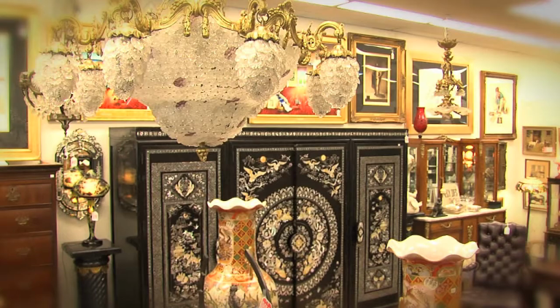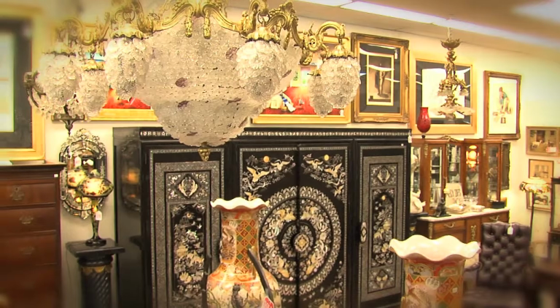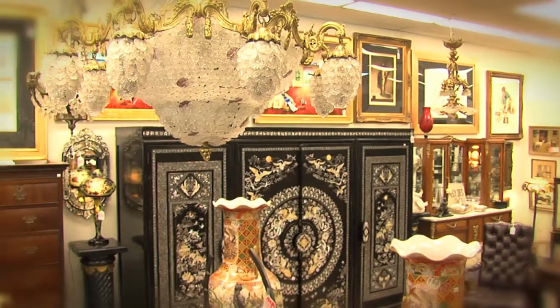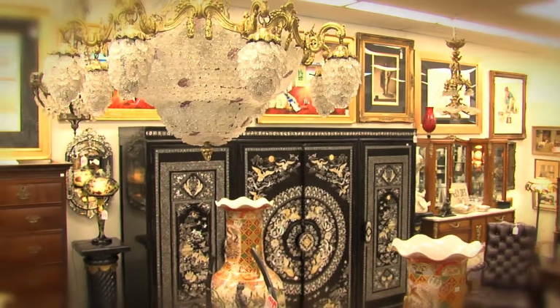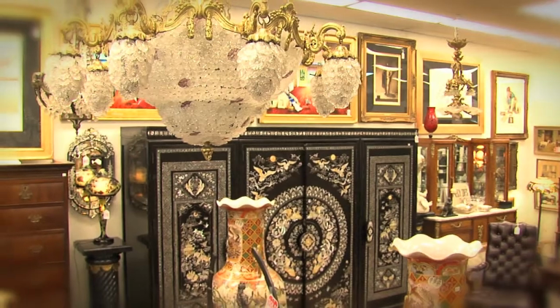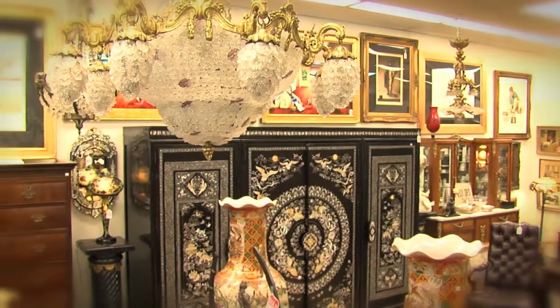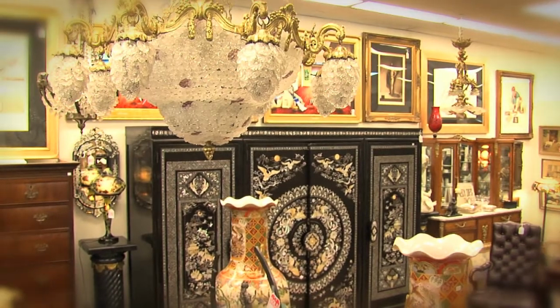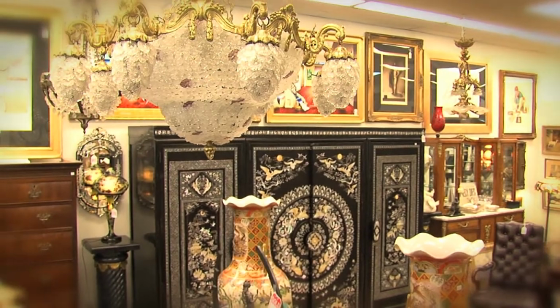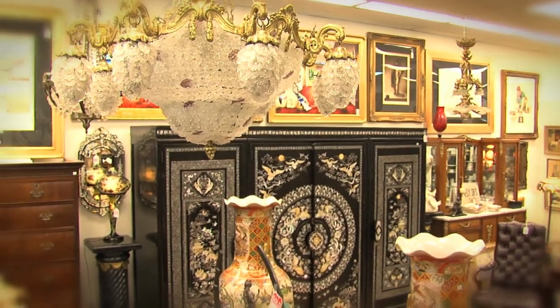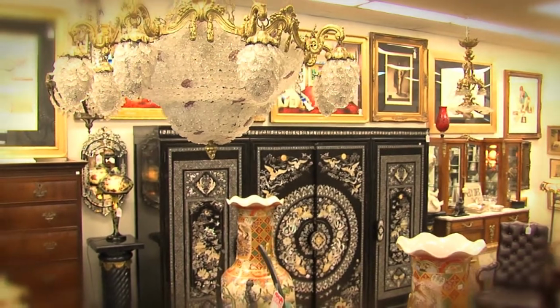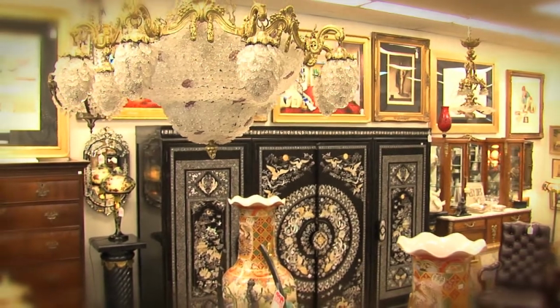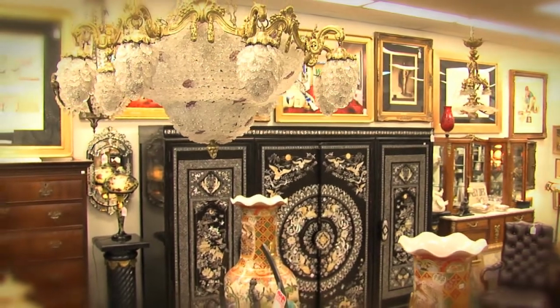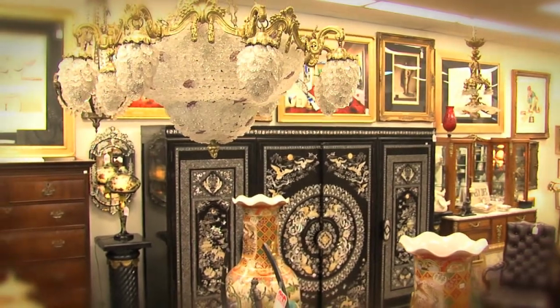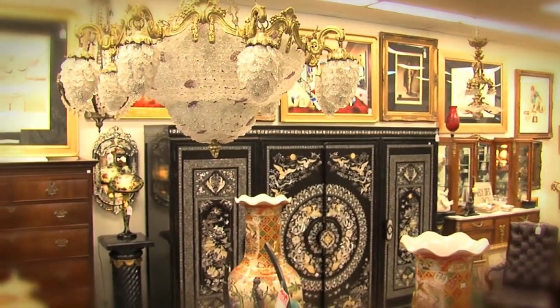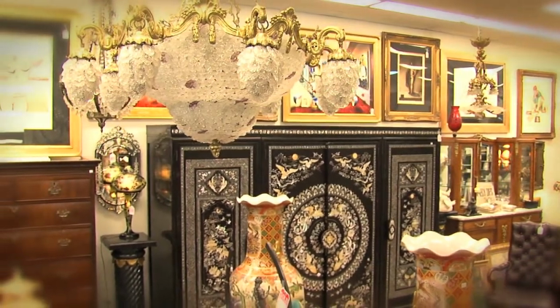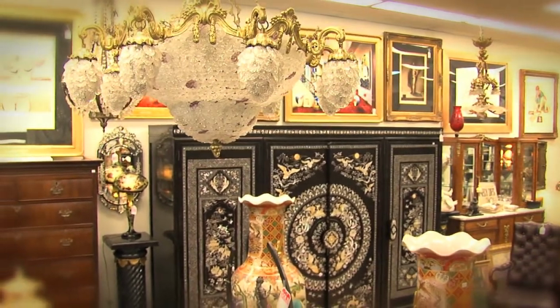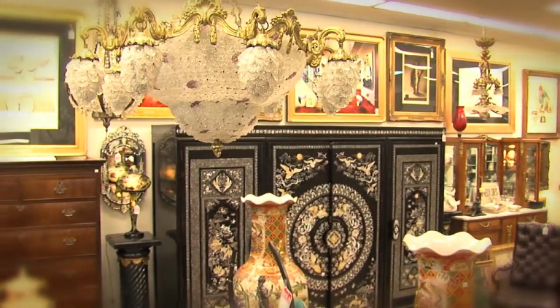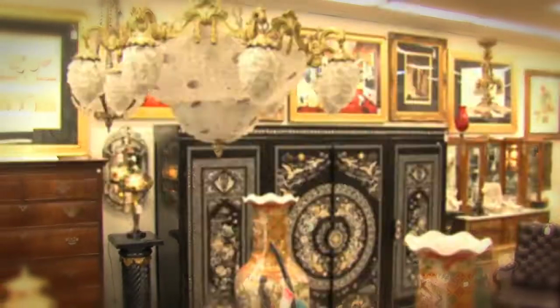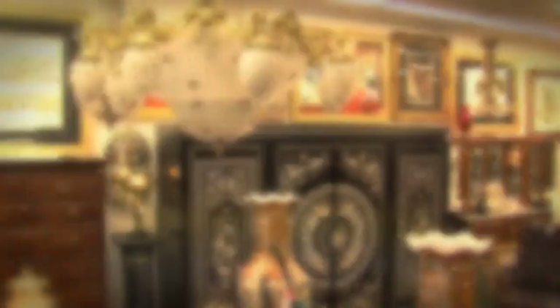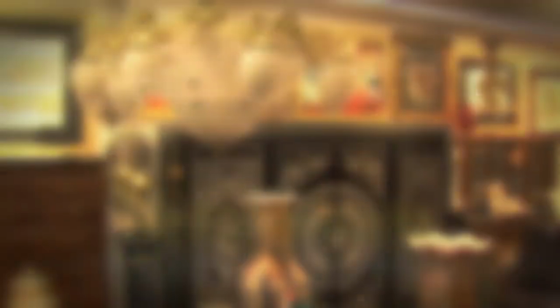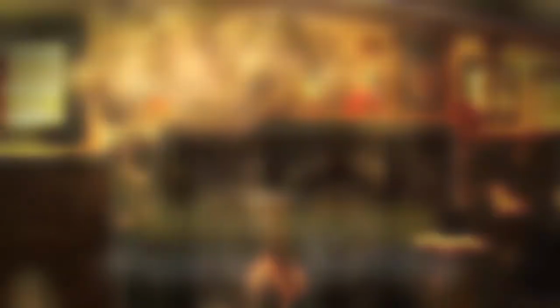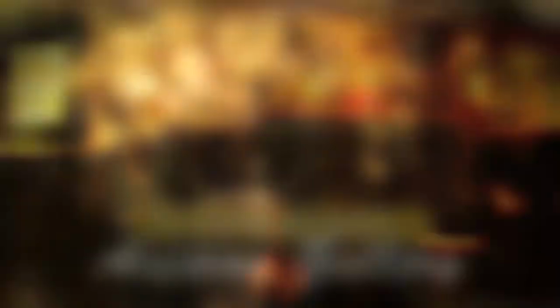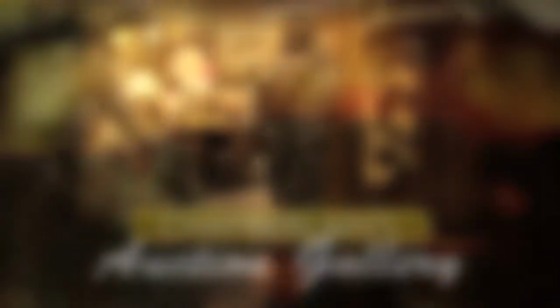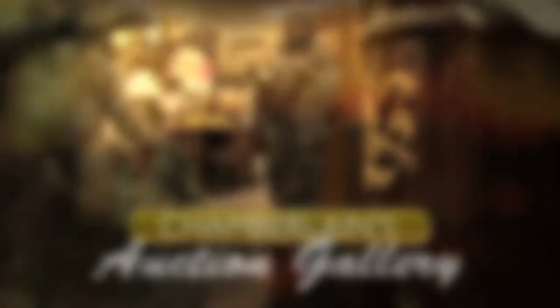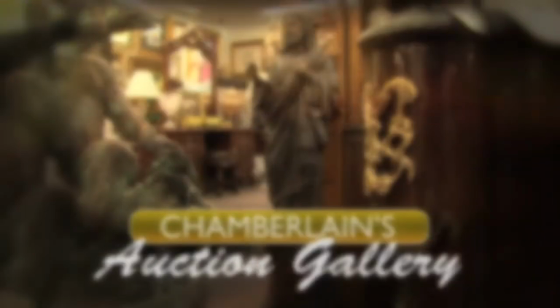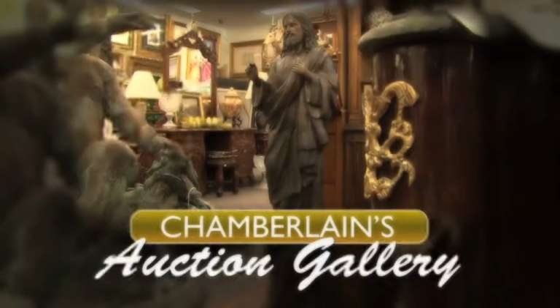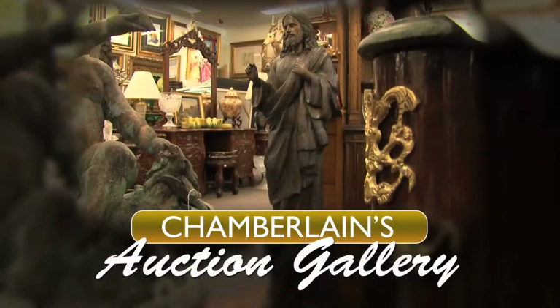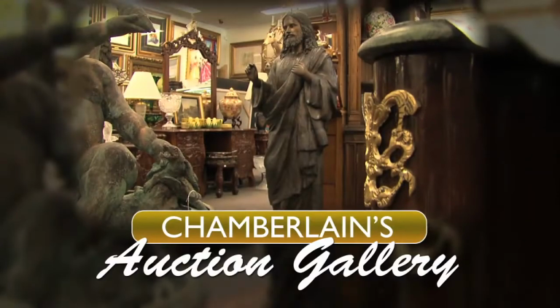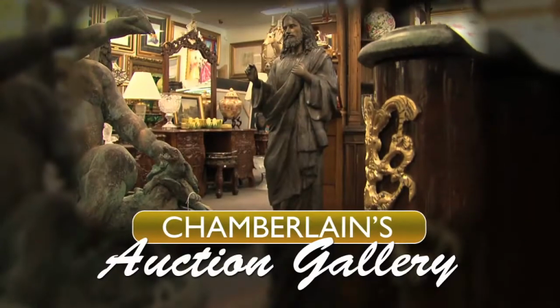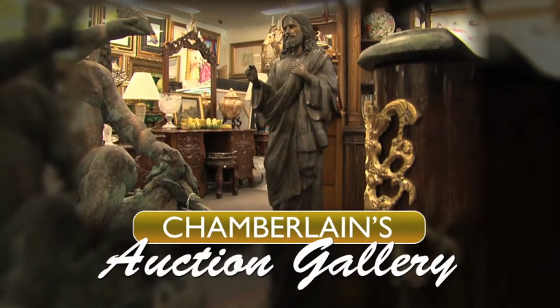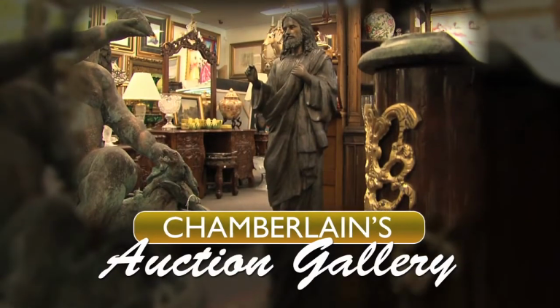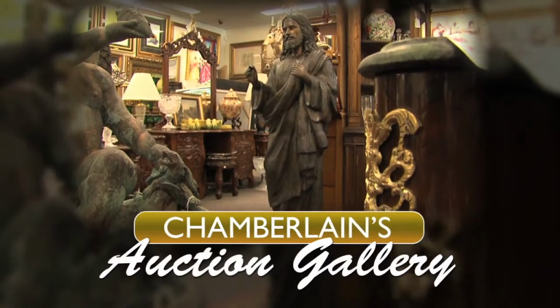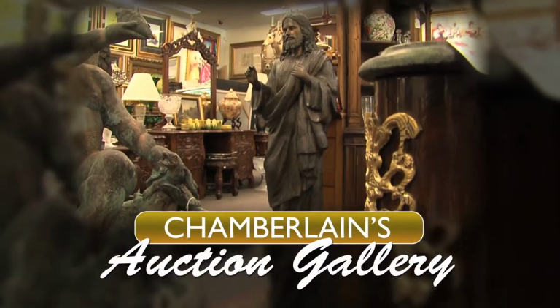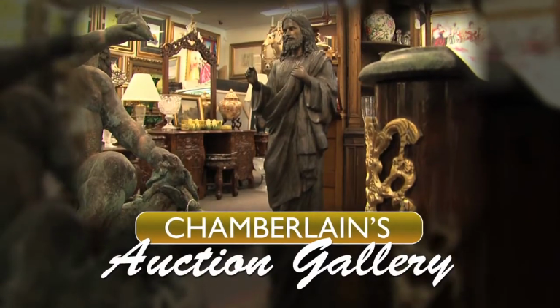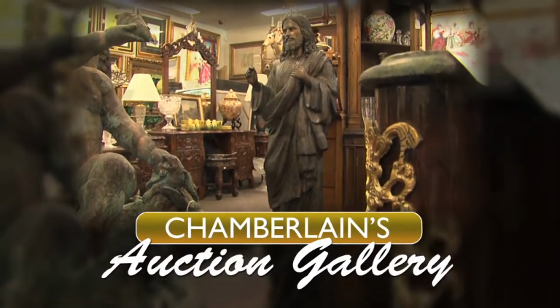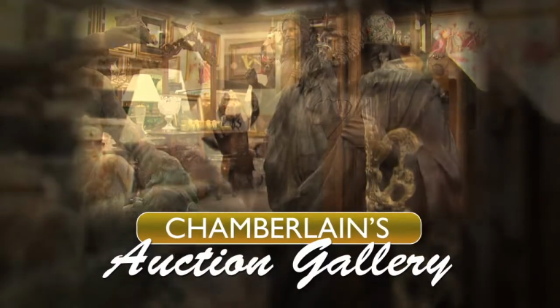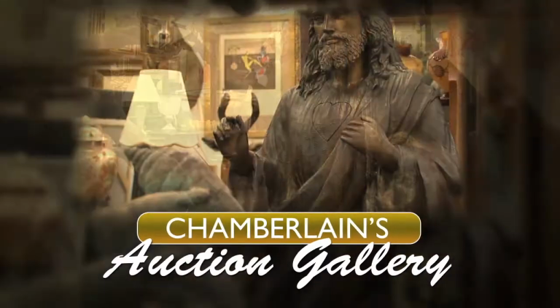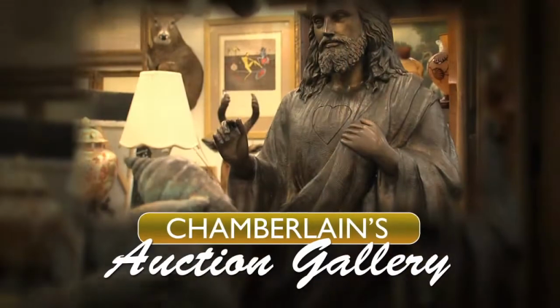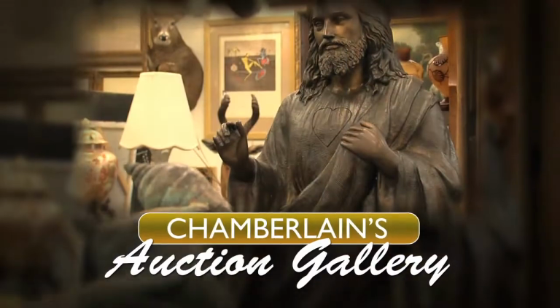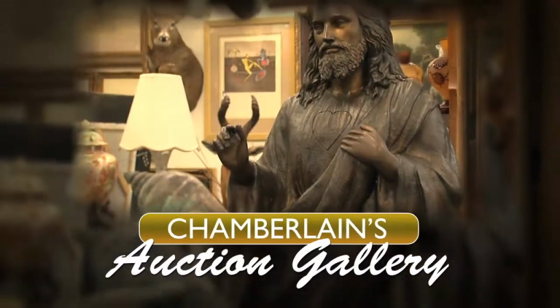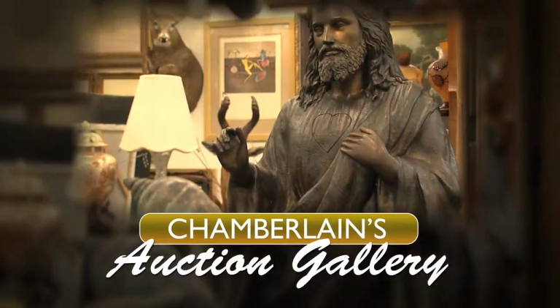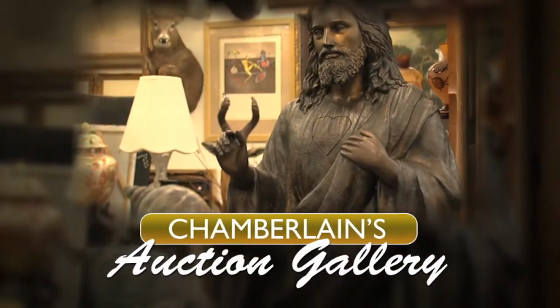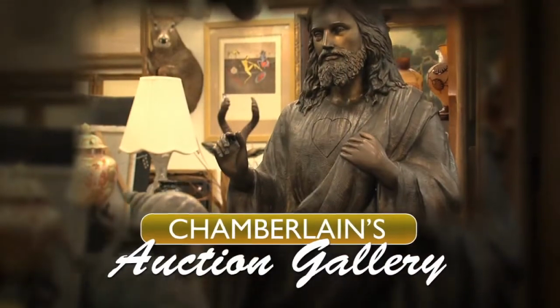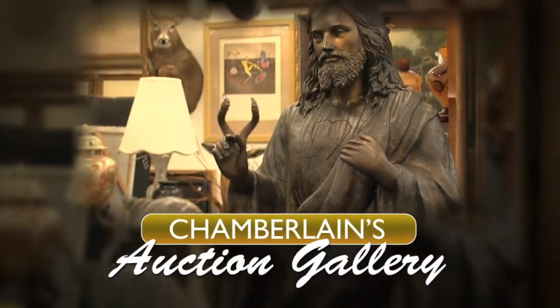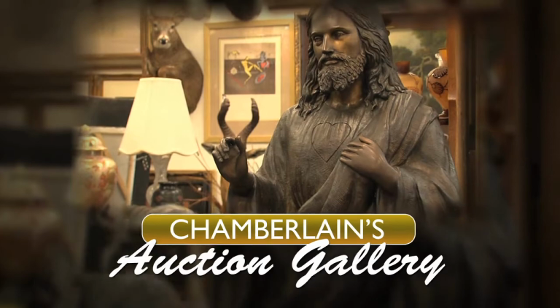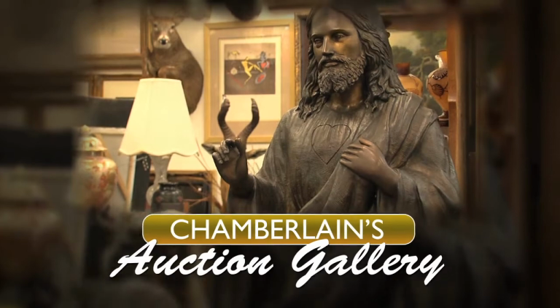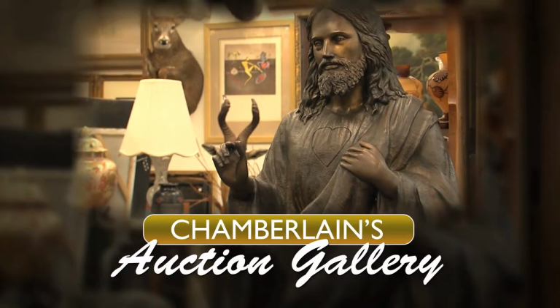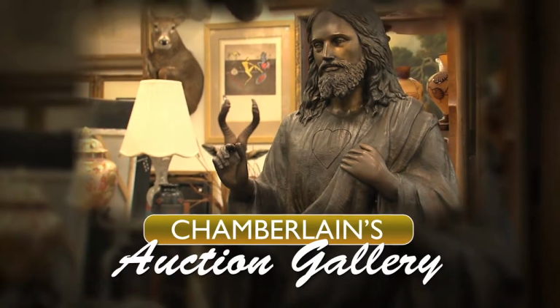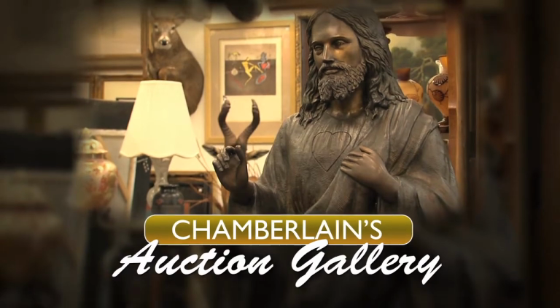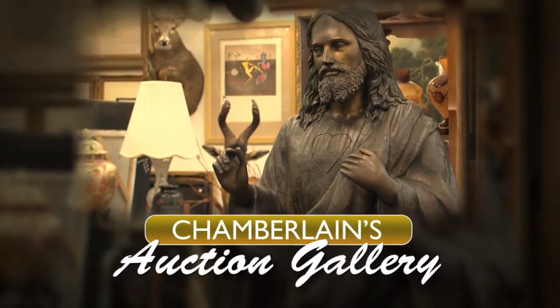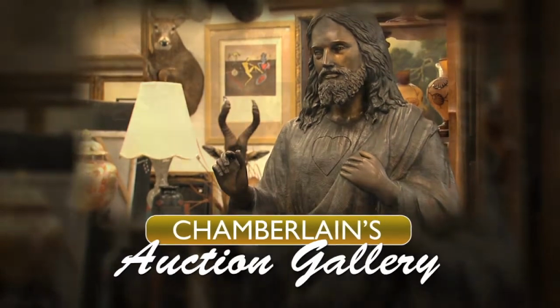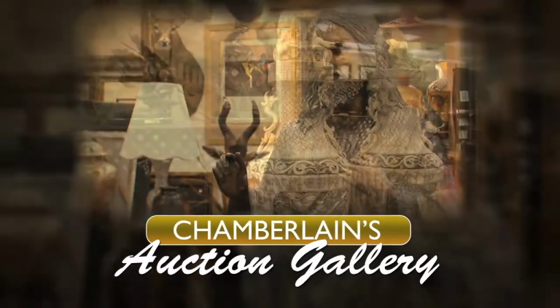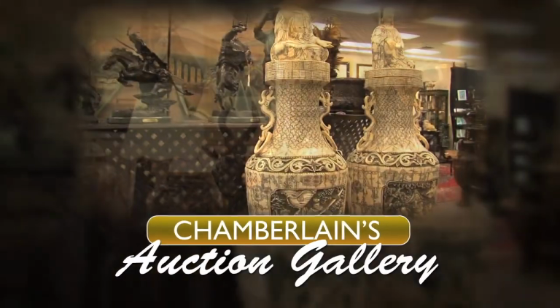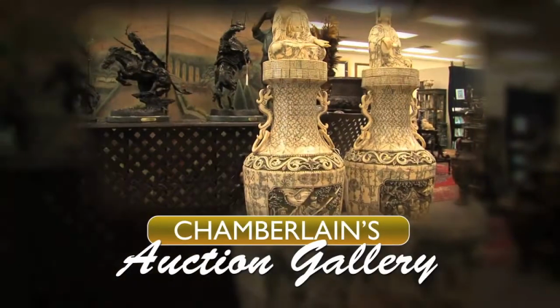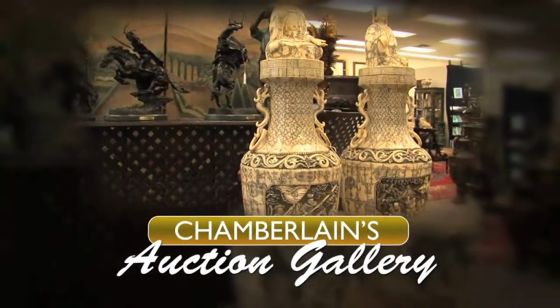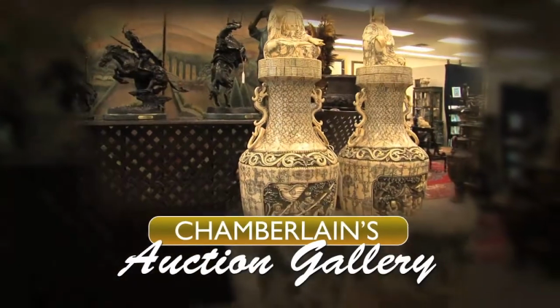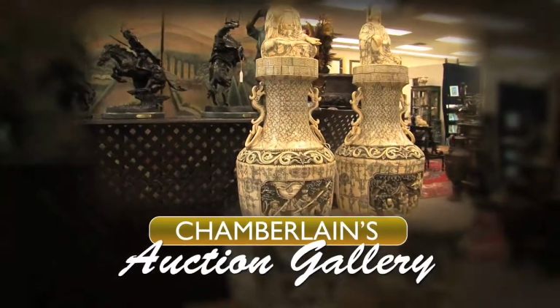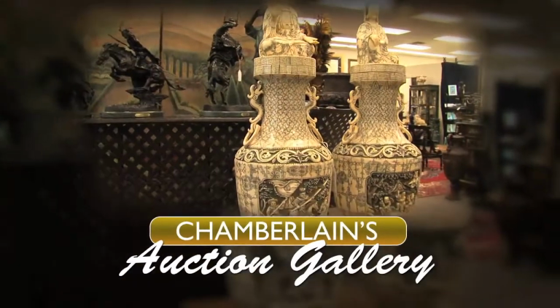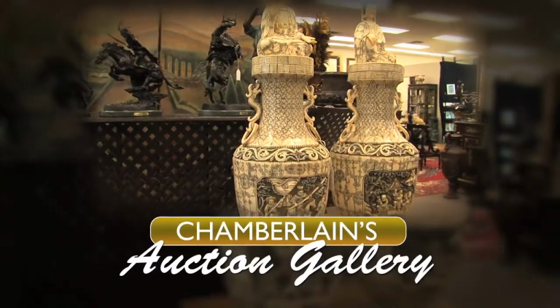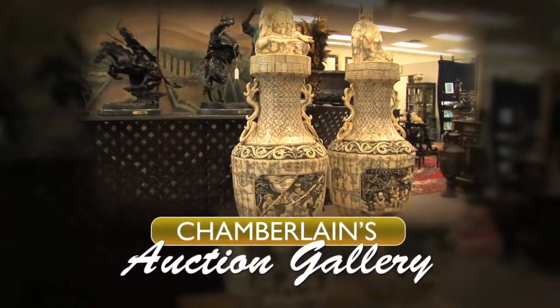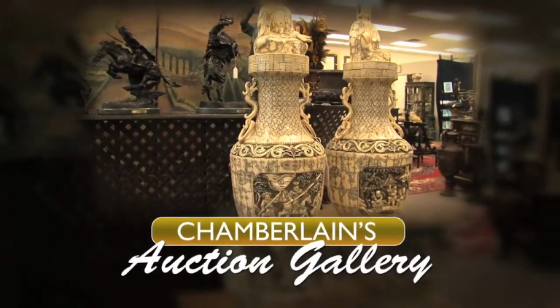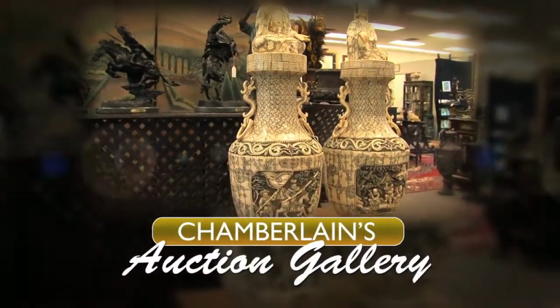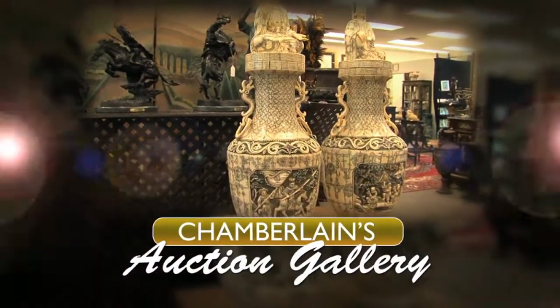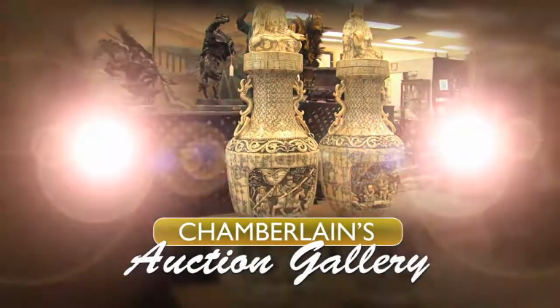Searching for home decor that is truly one of a kind? Welcome to Chamberlain's Auction Gallery, a family-owned business with over 30 years of experience.